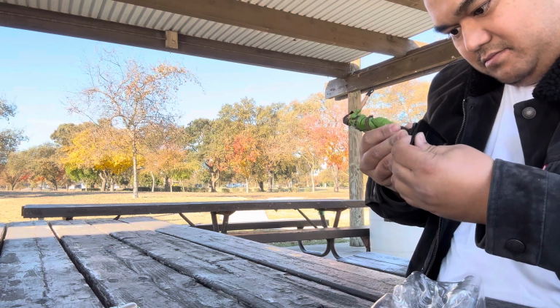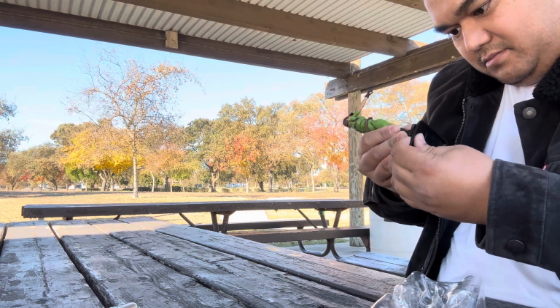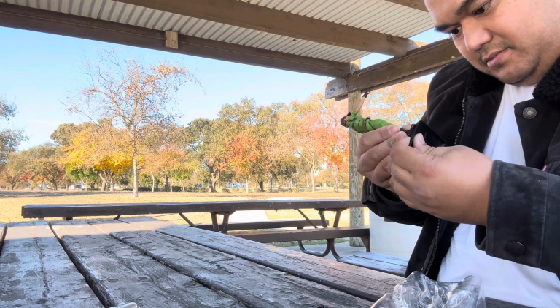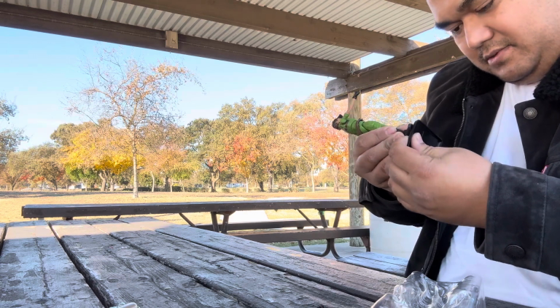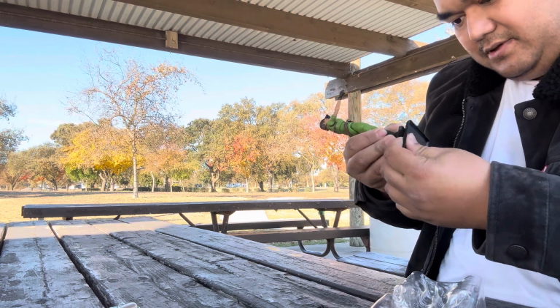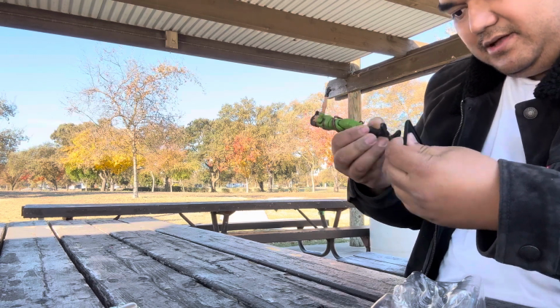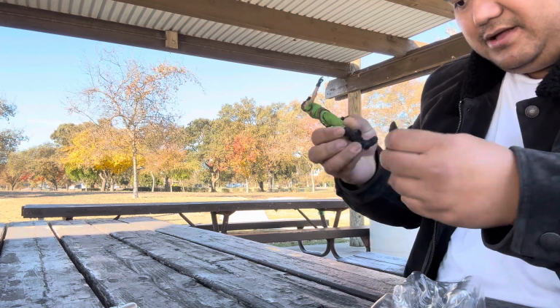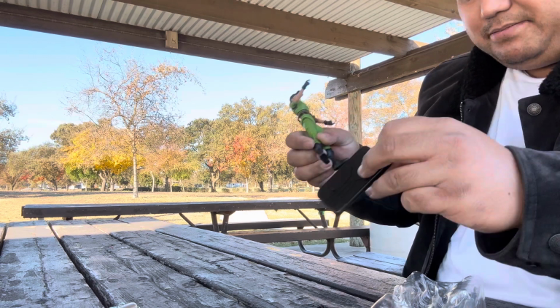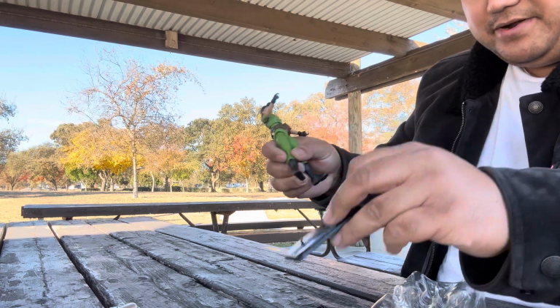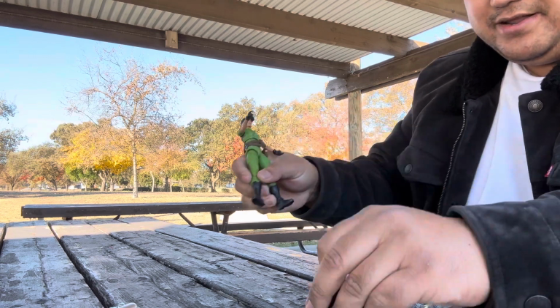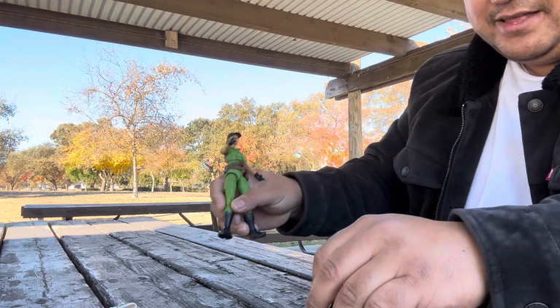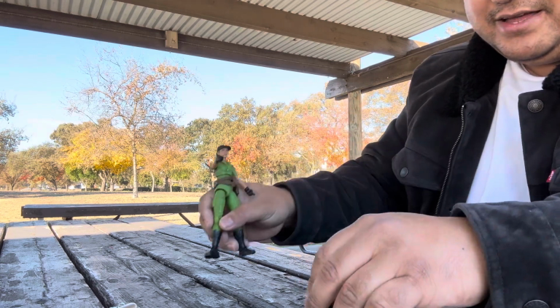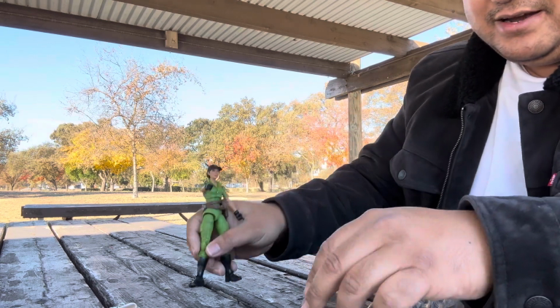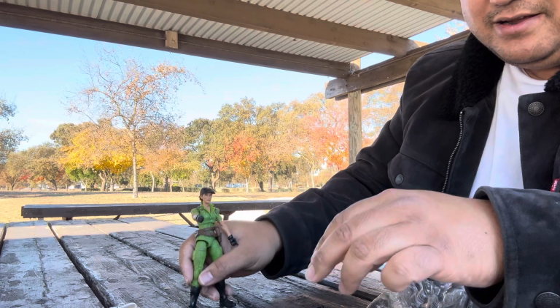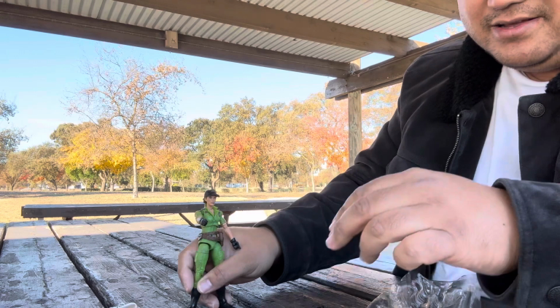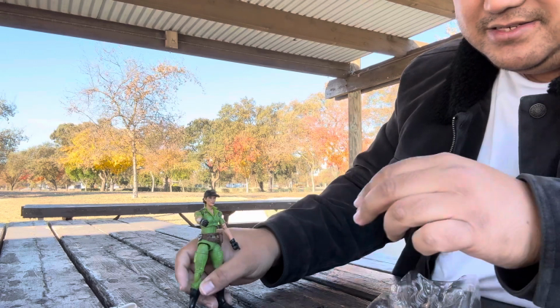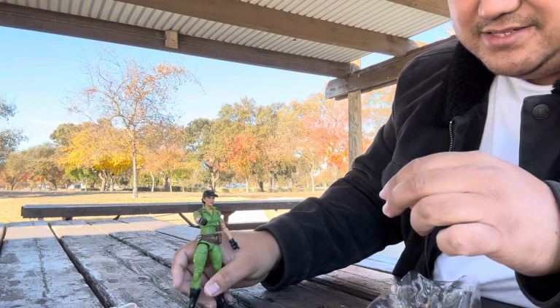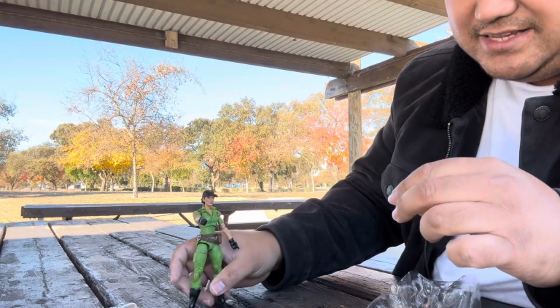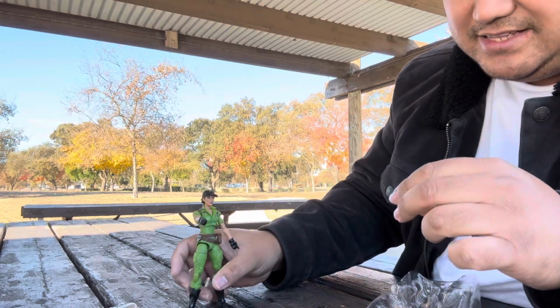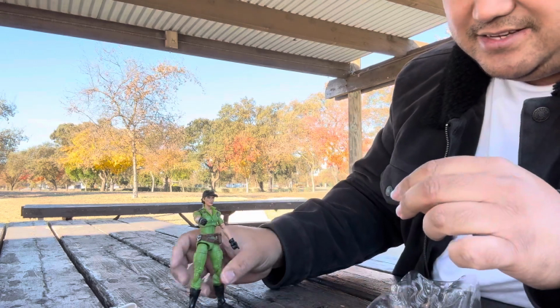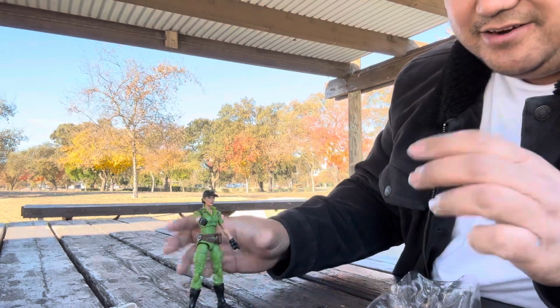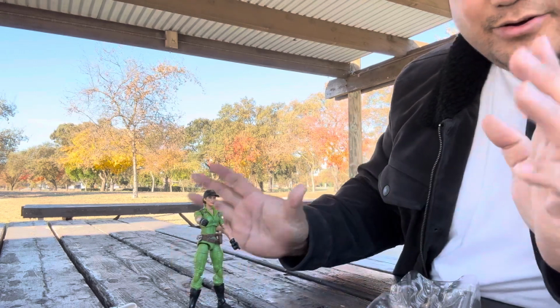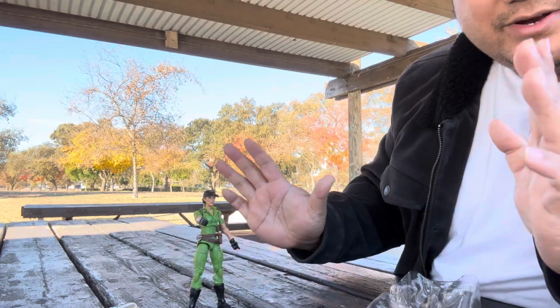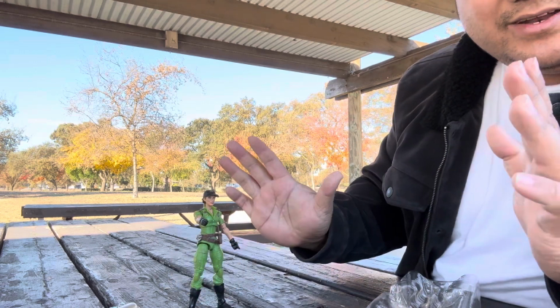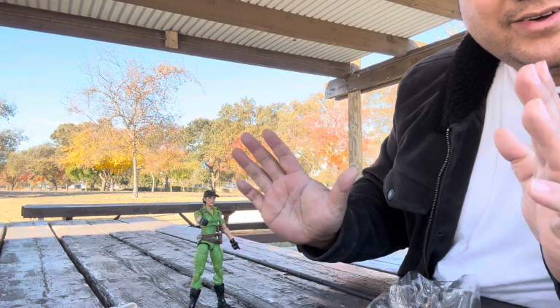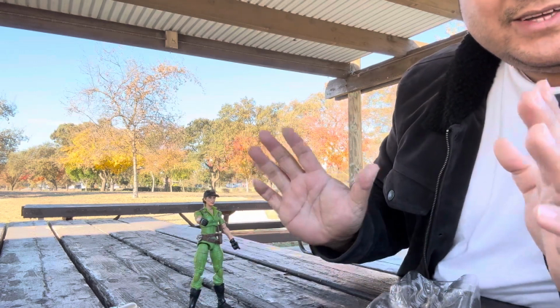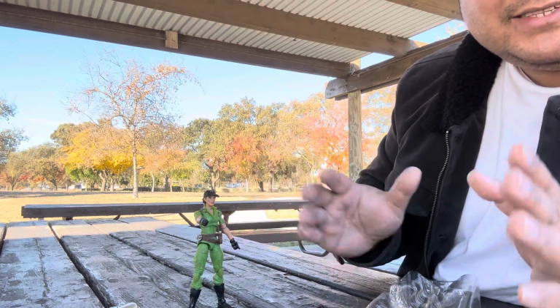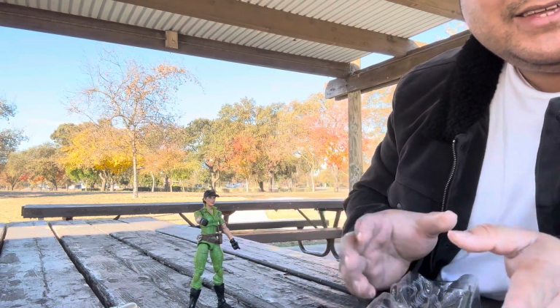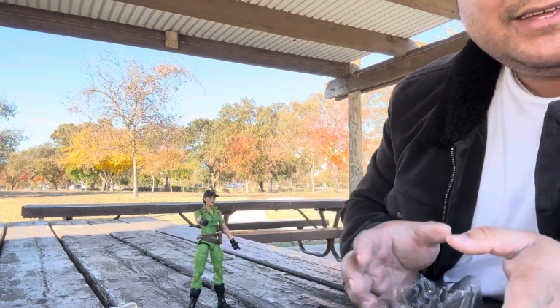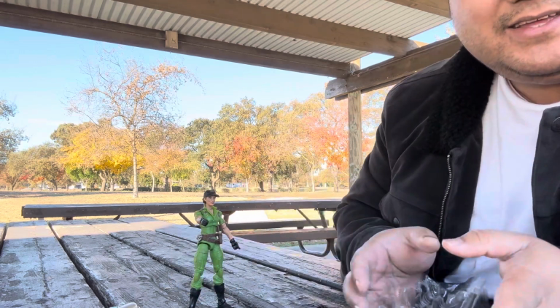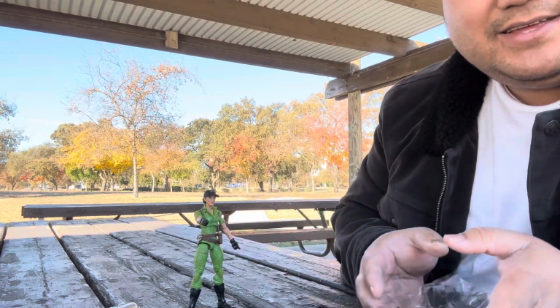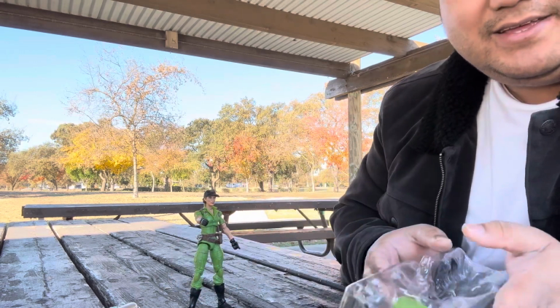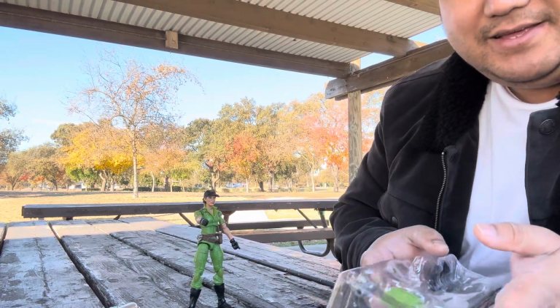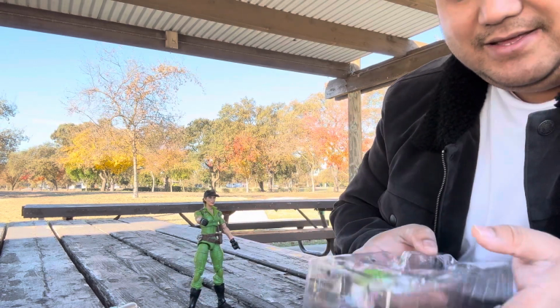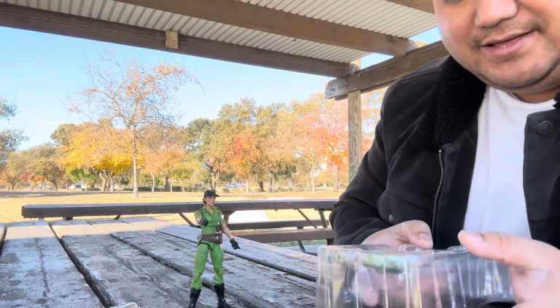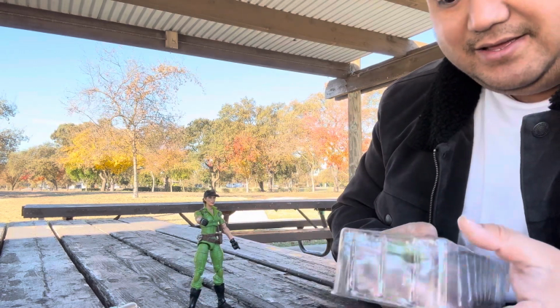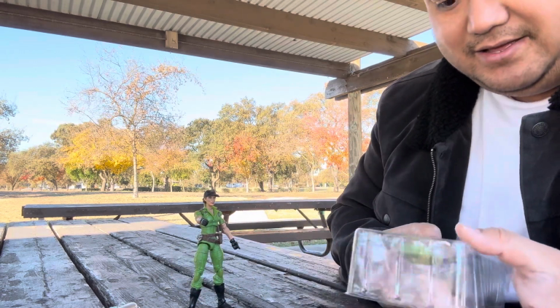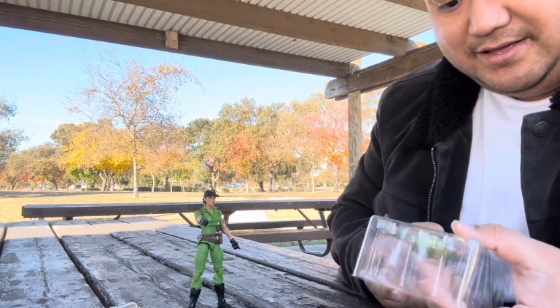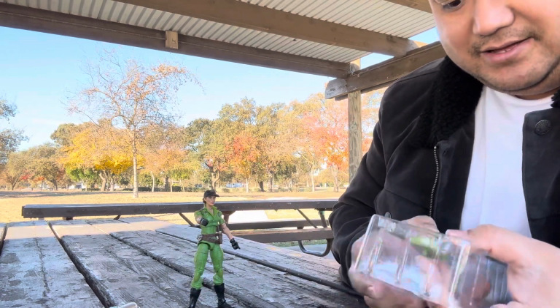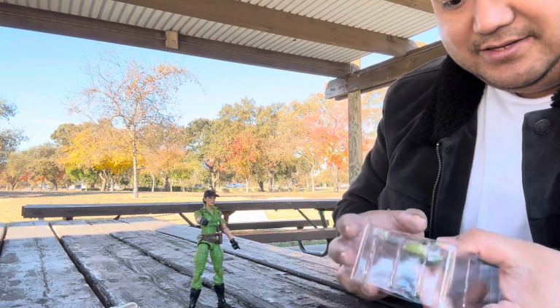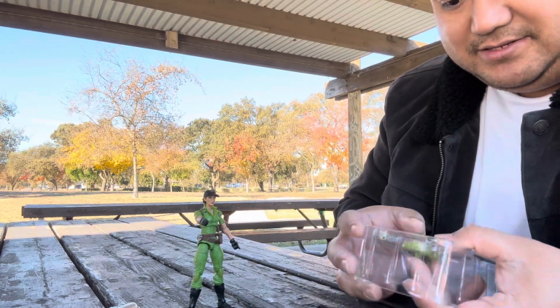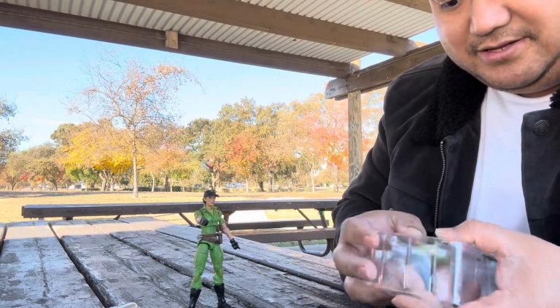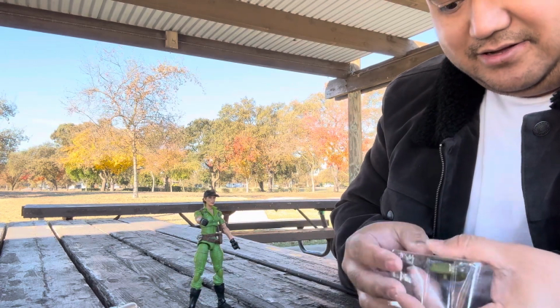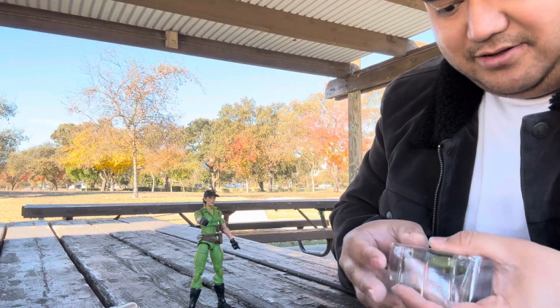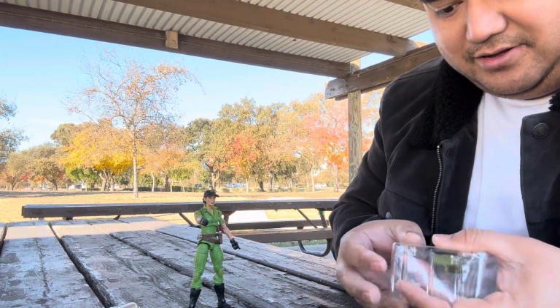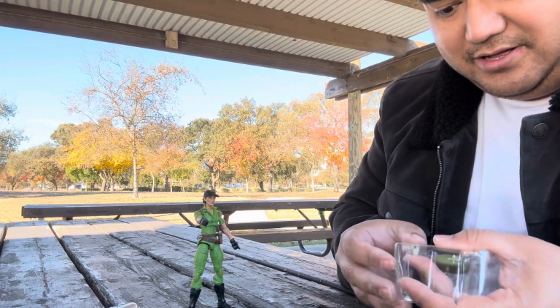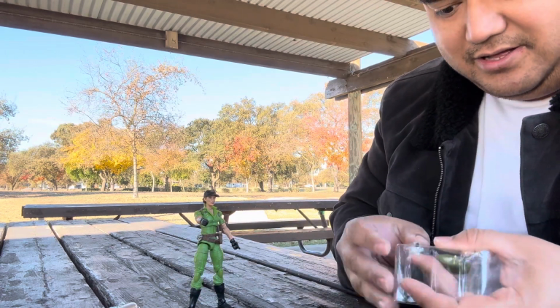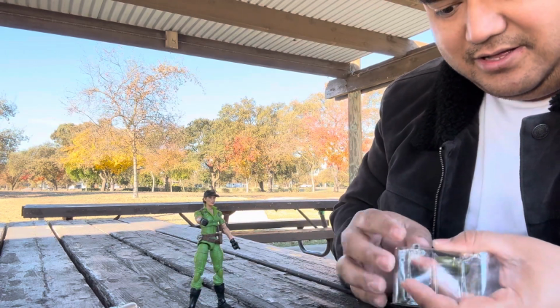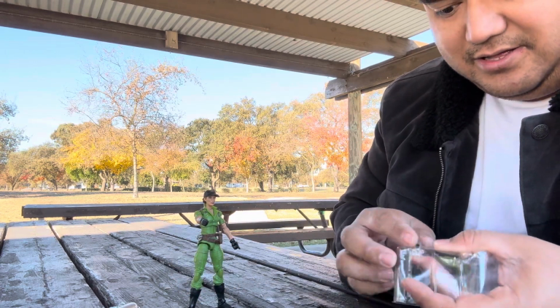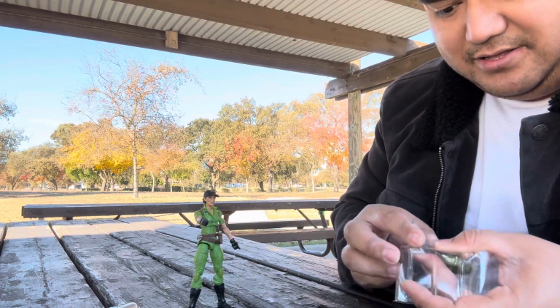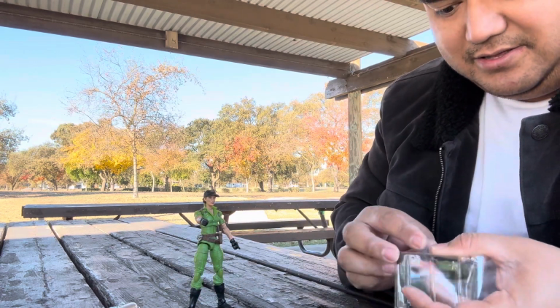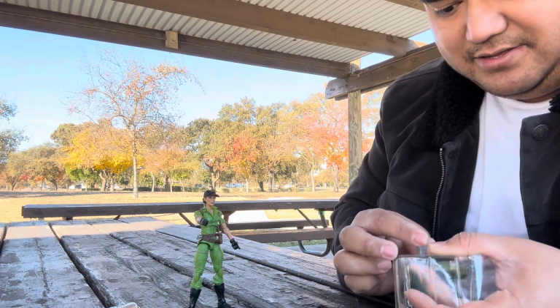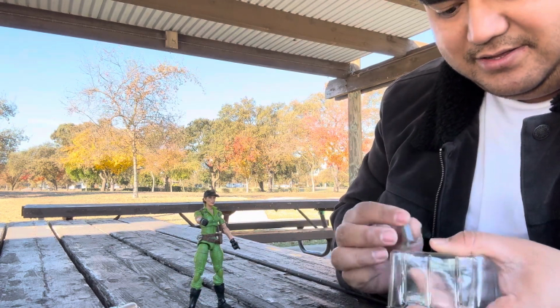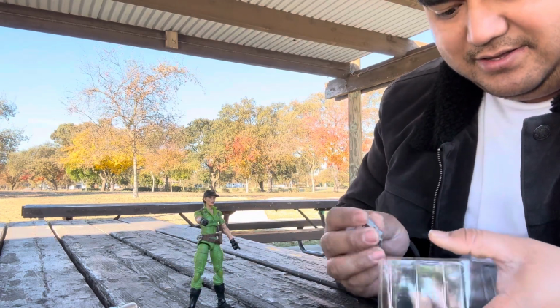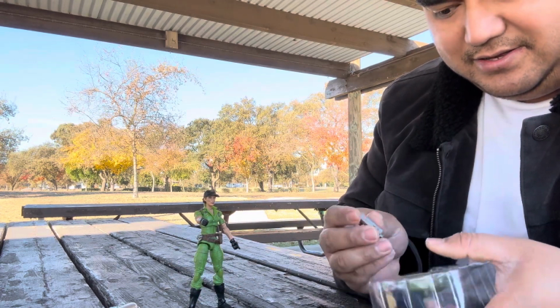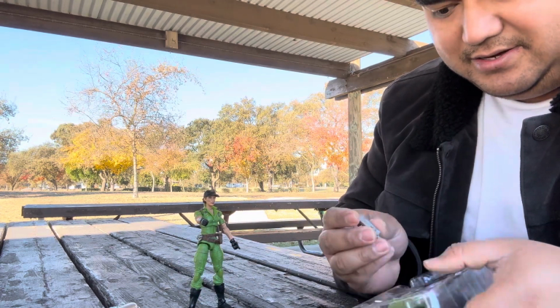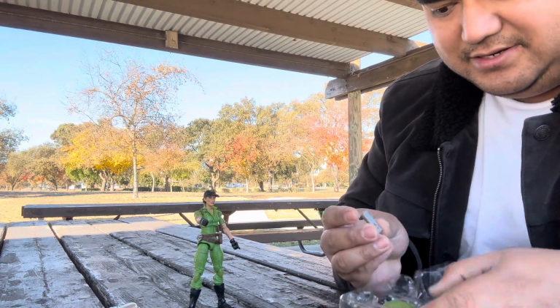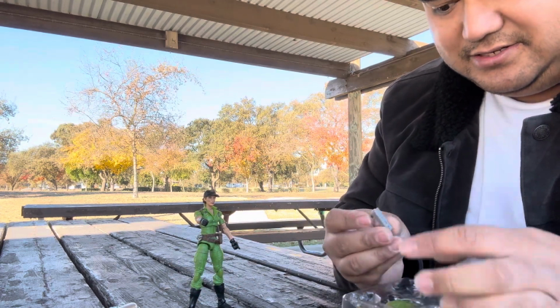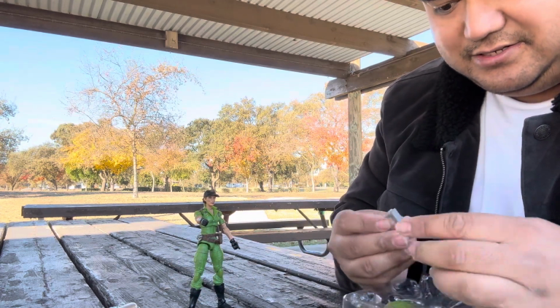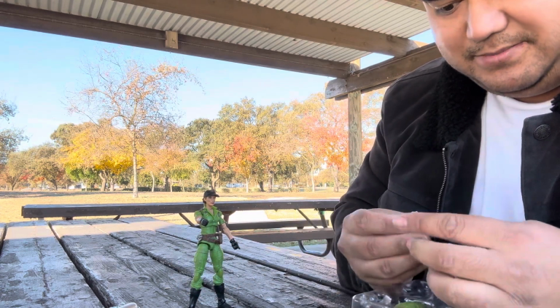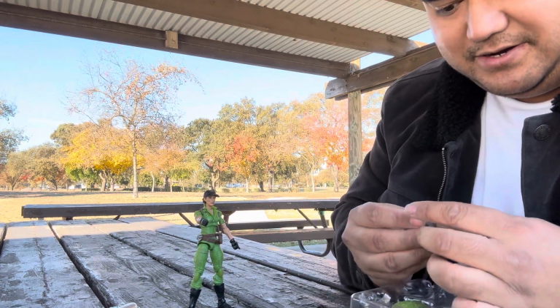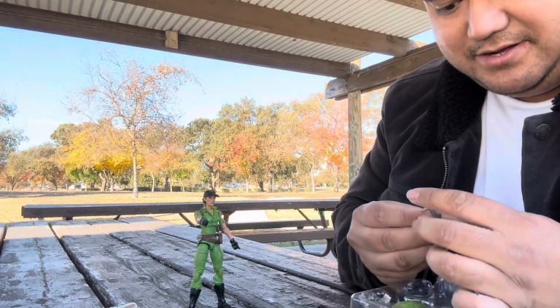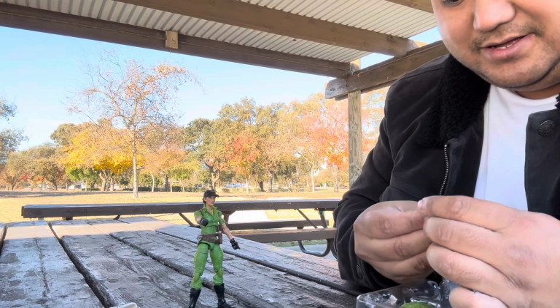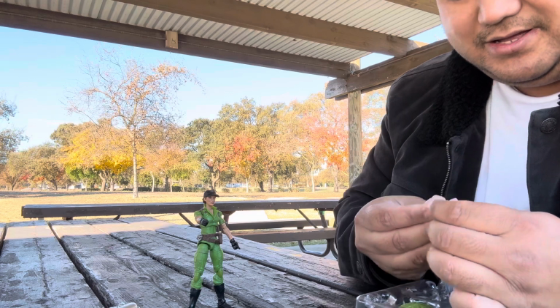She stands on her own anyway. And here's the spear gun.